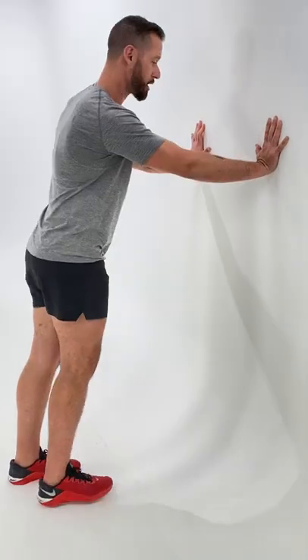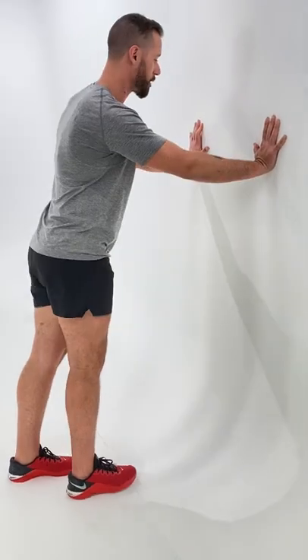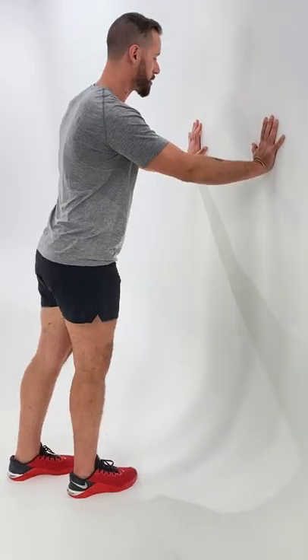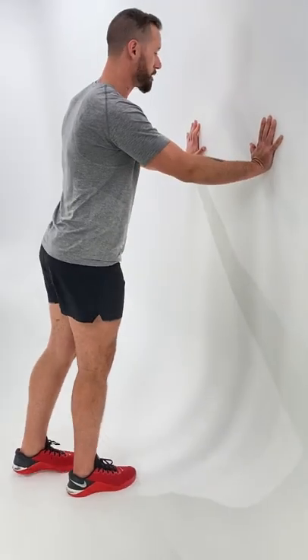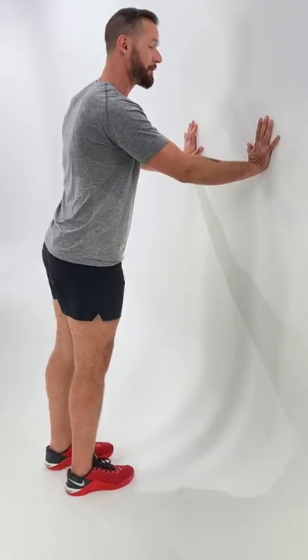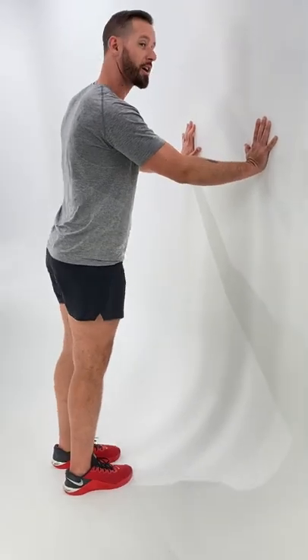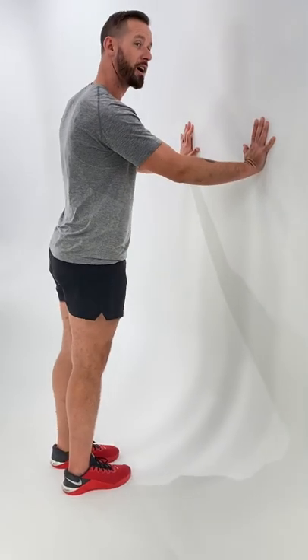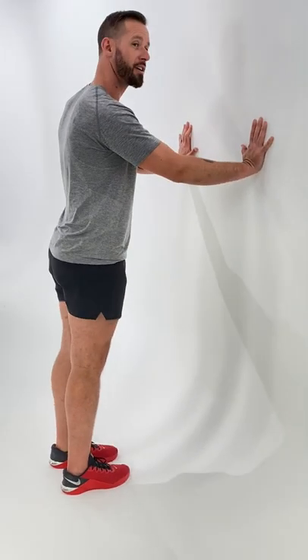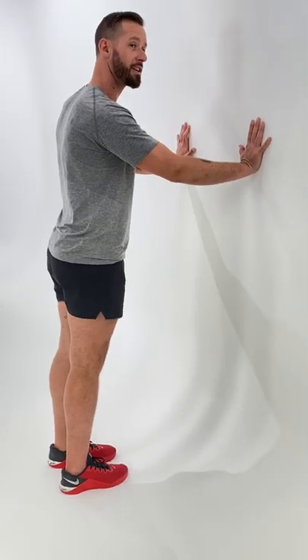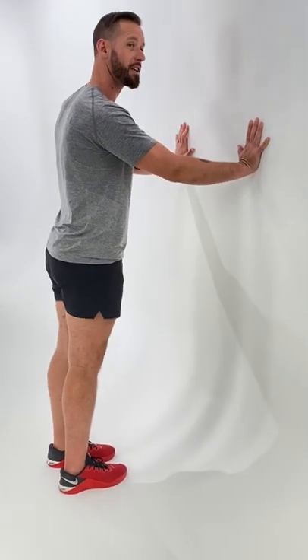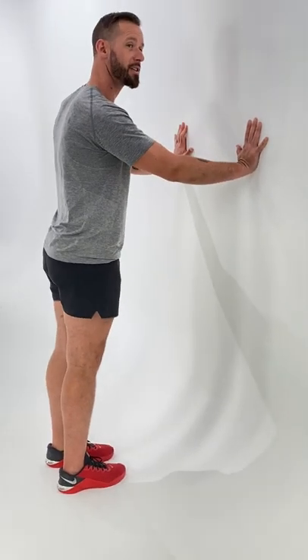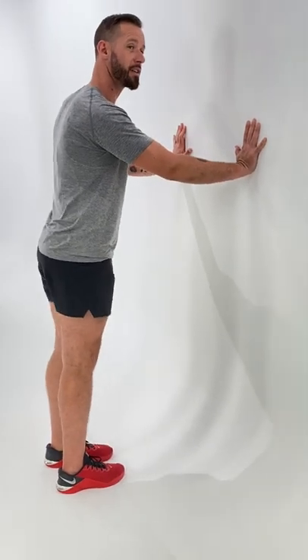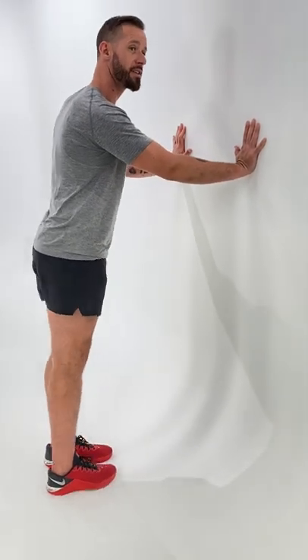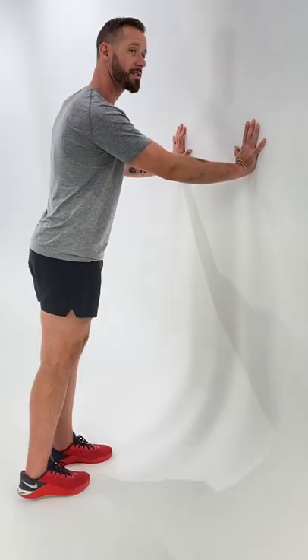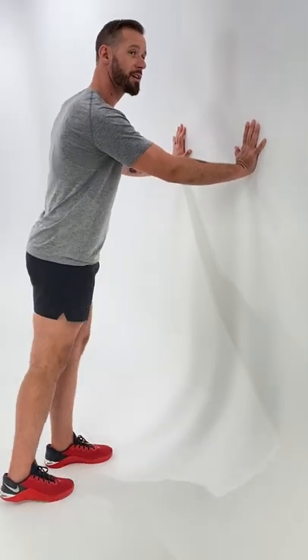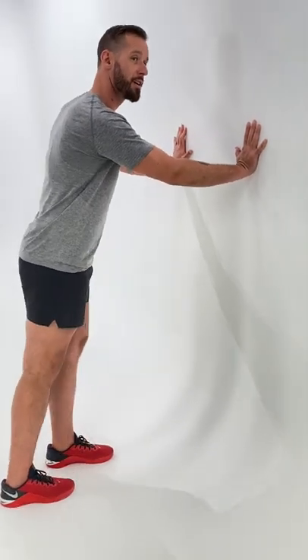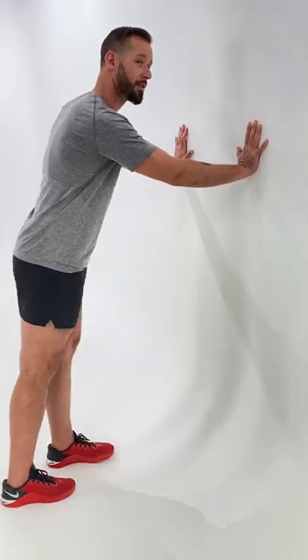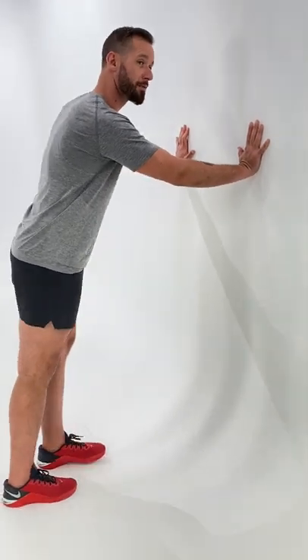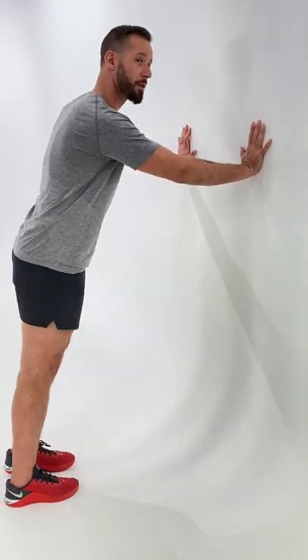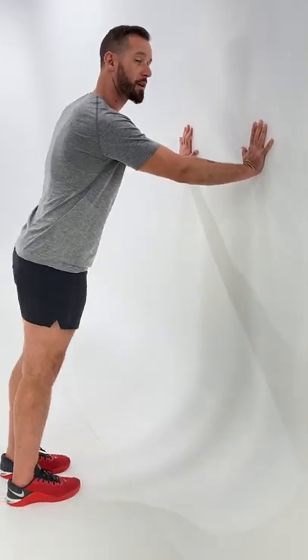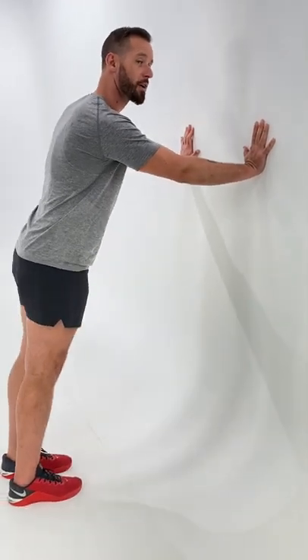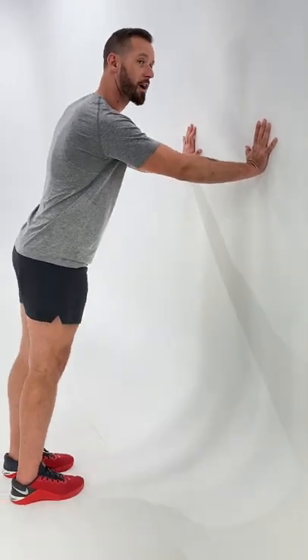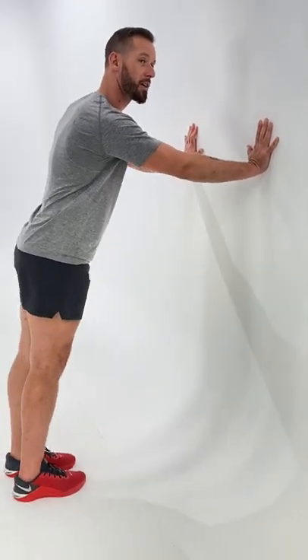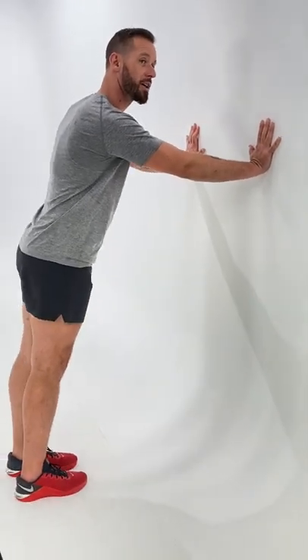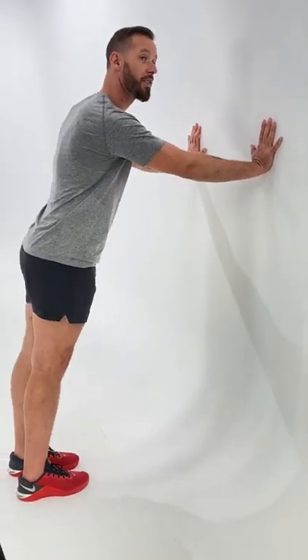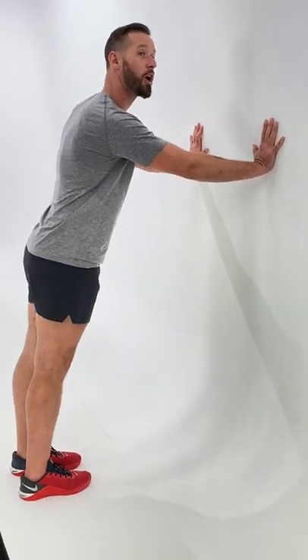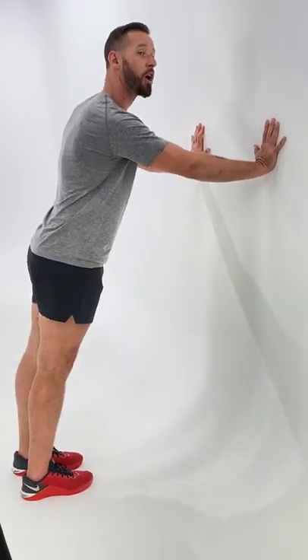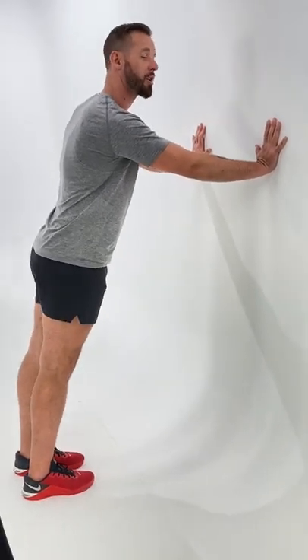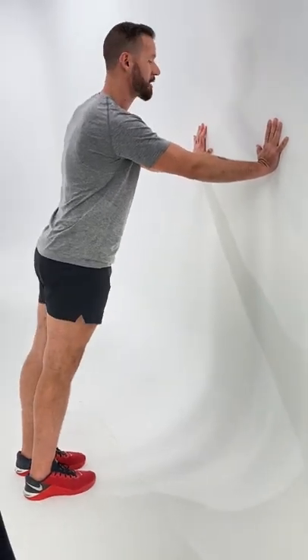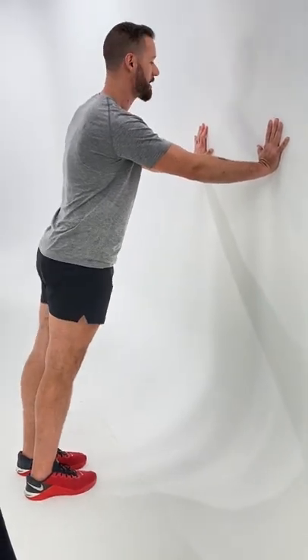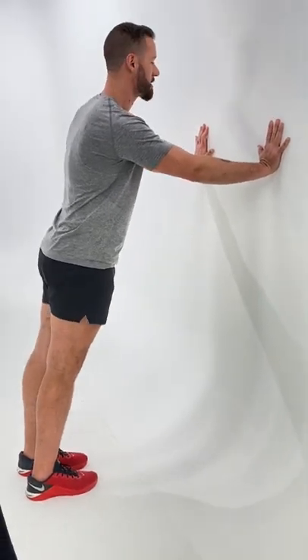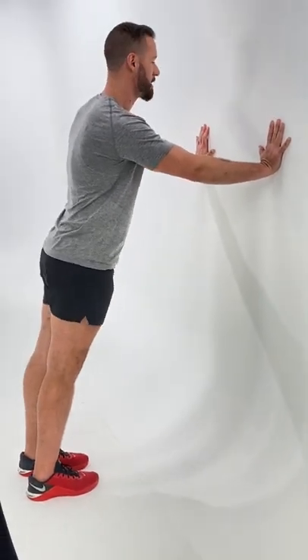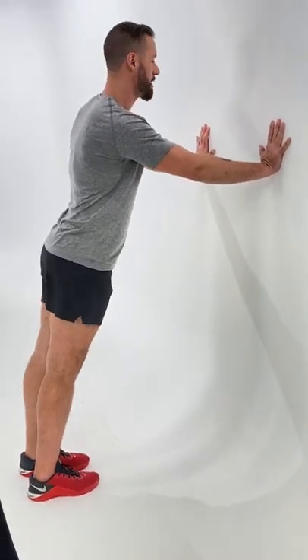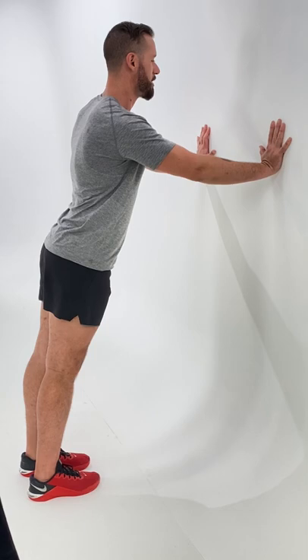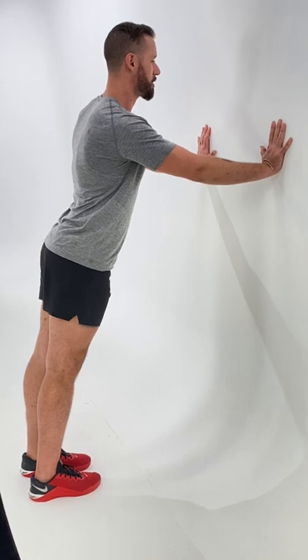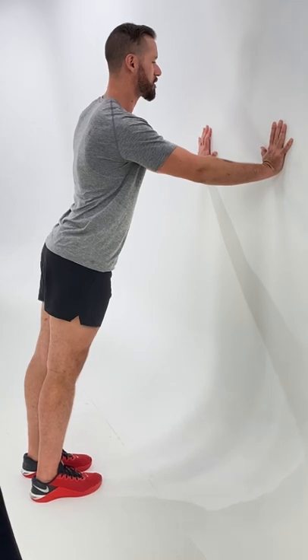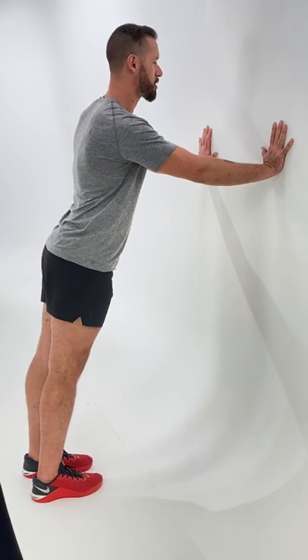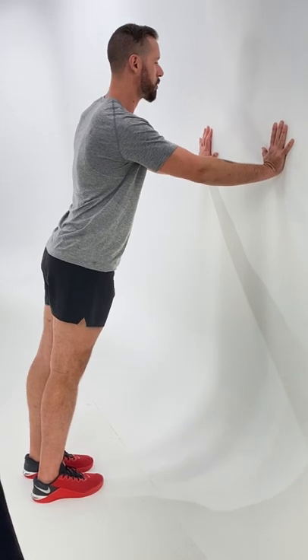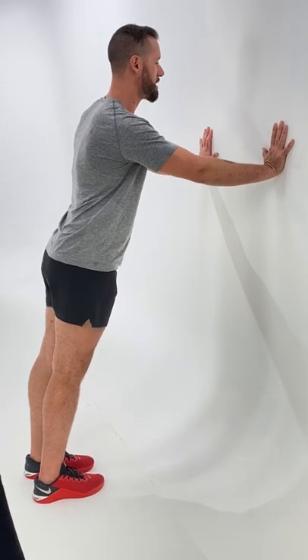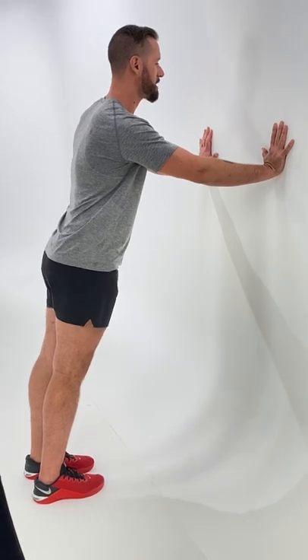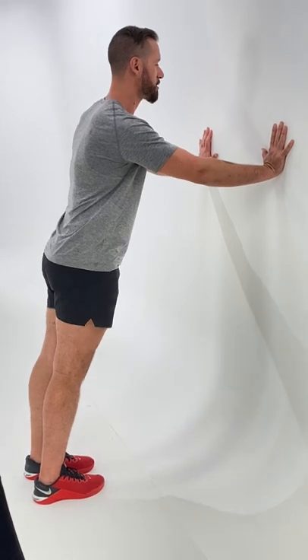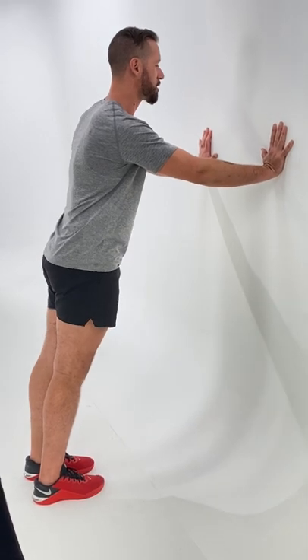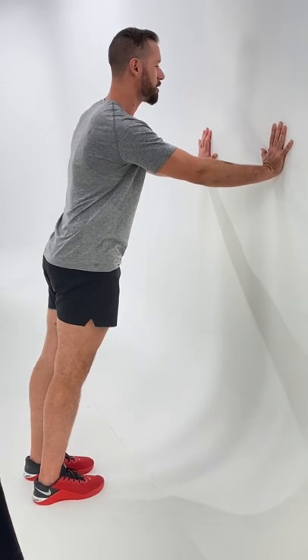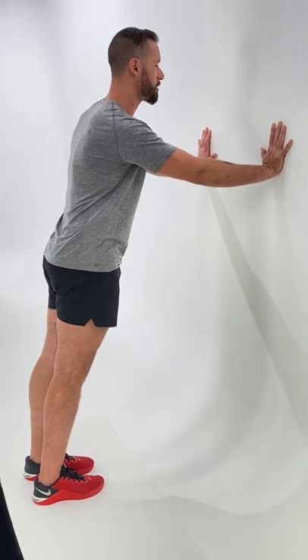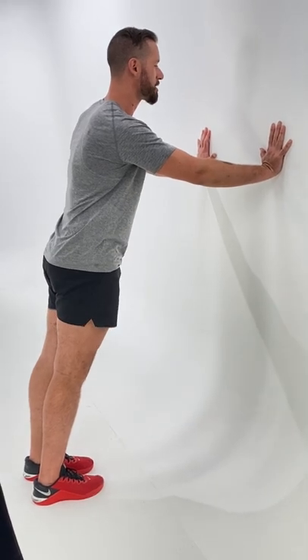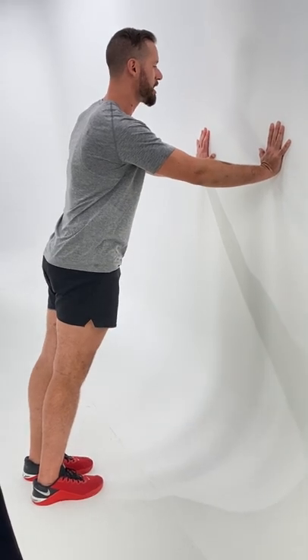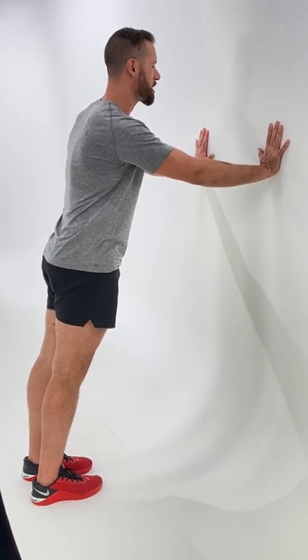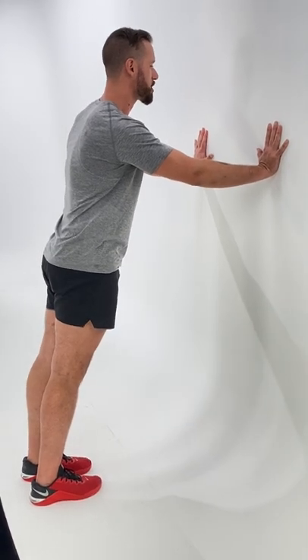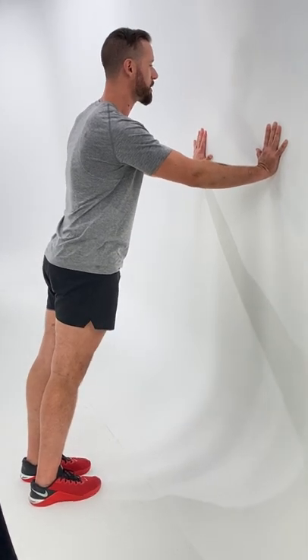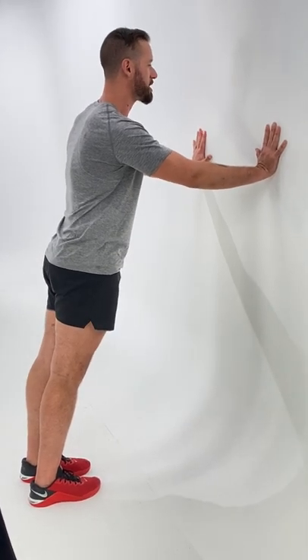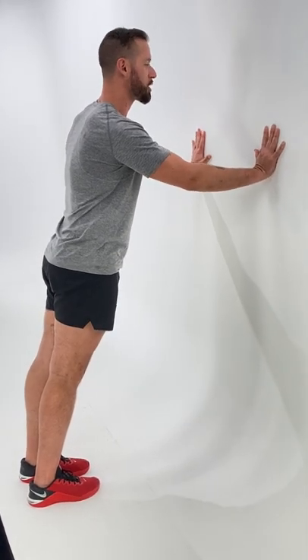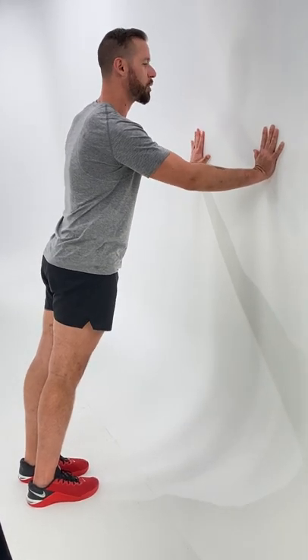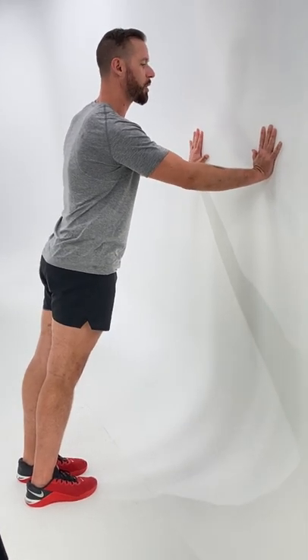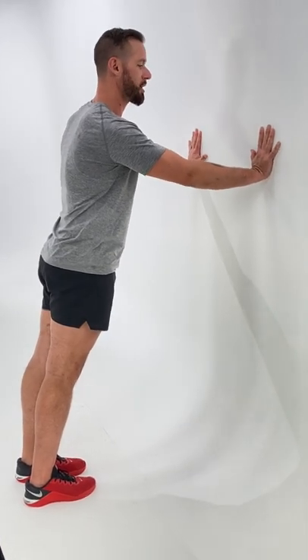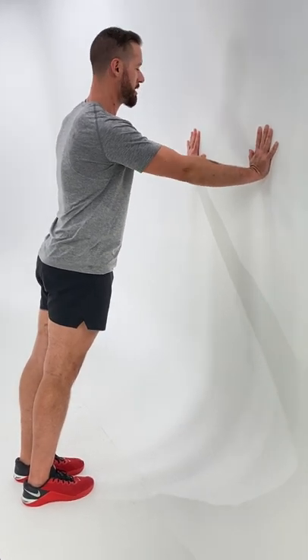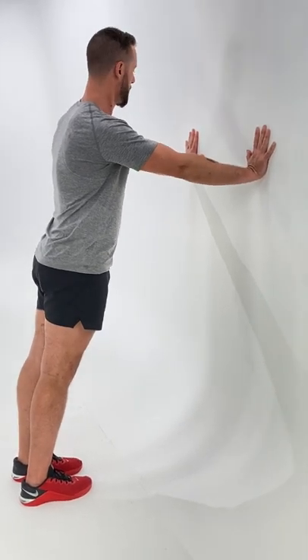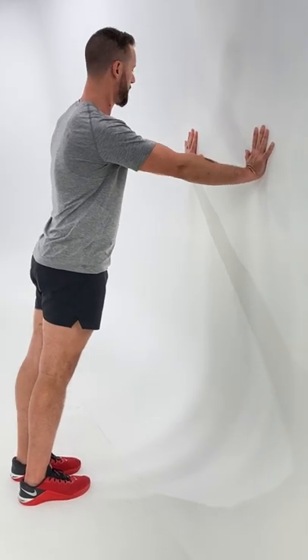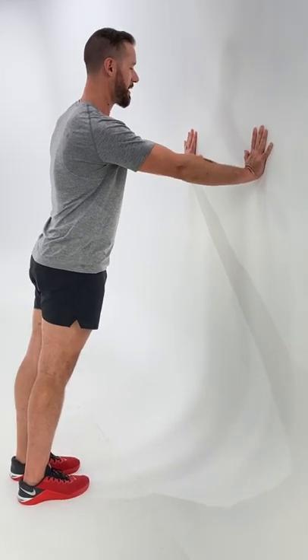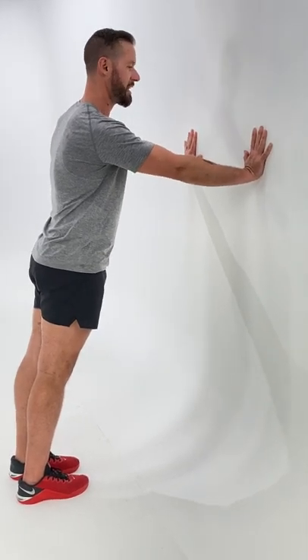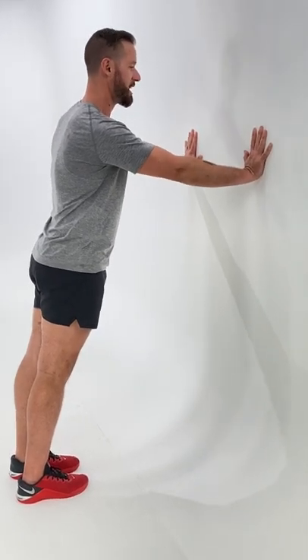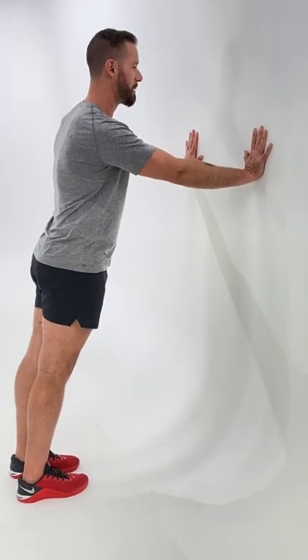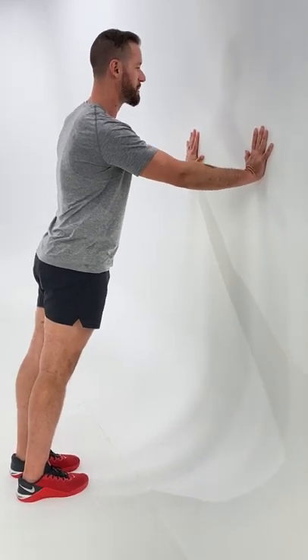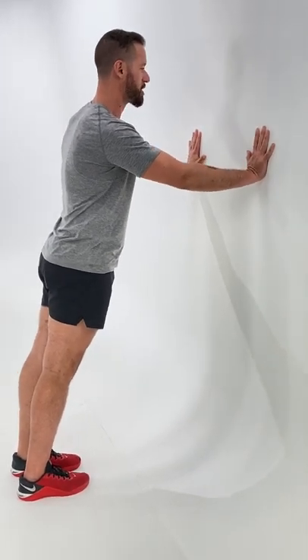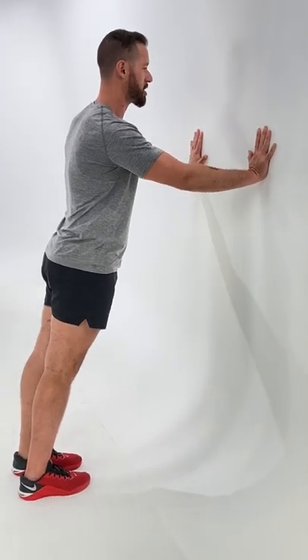The closer your feet are, the easier it is. The further you are, the harder it is. So squeeze those glutes, squeeze the core, and find that hand position.